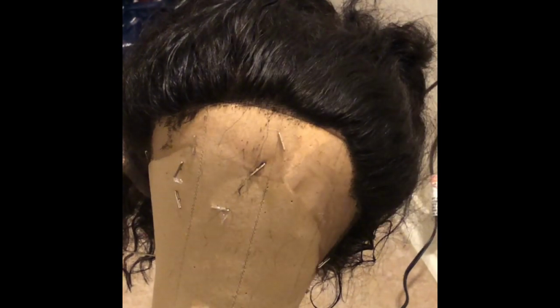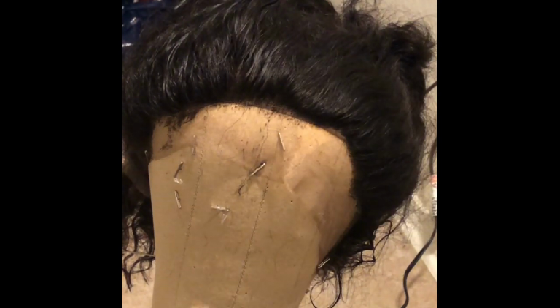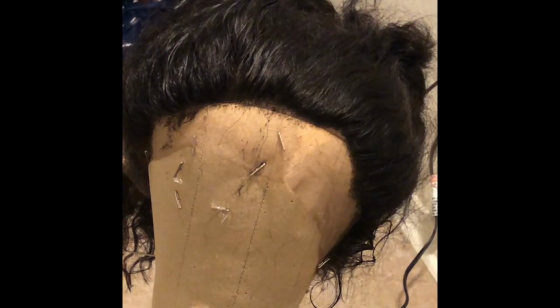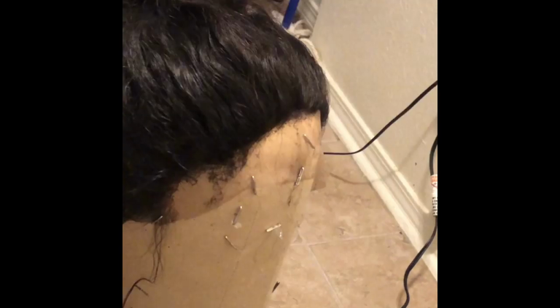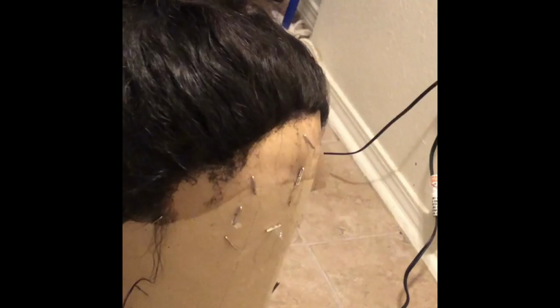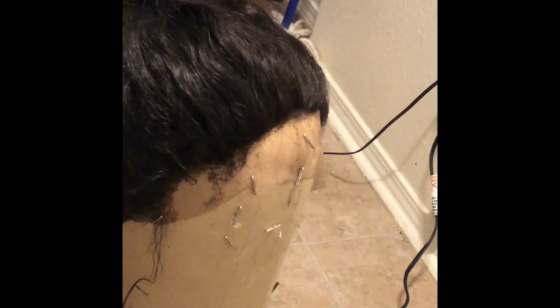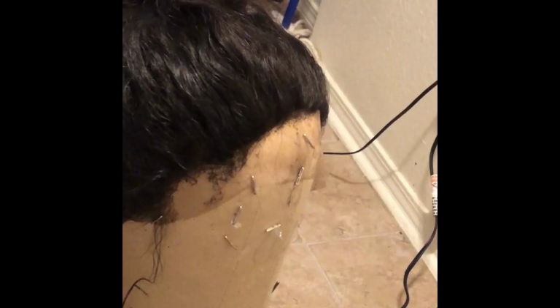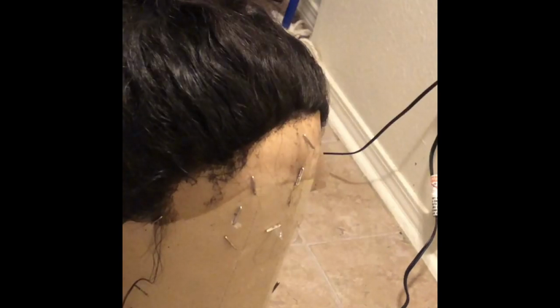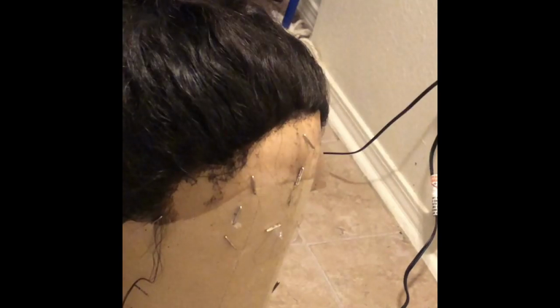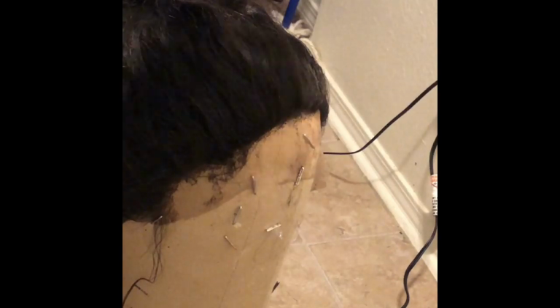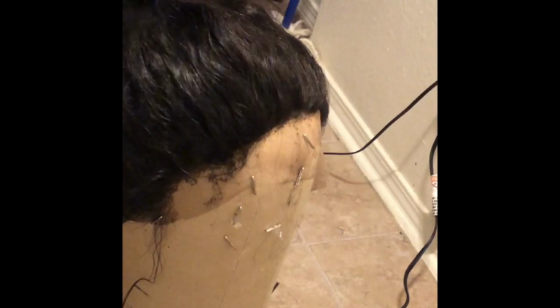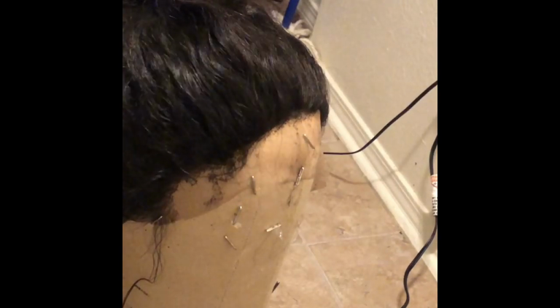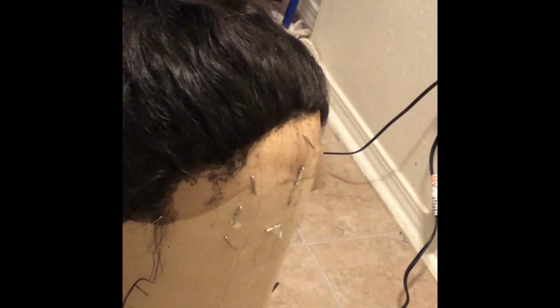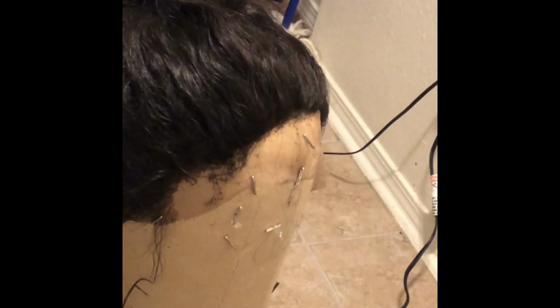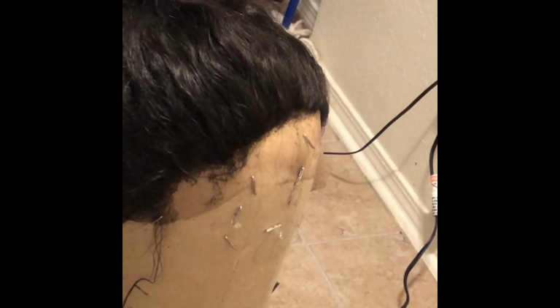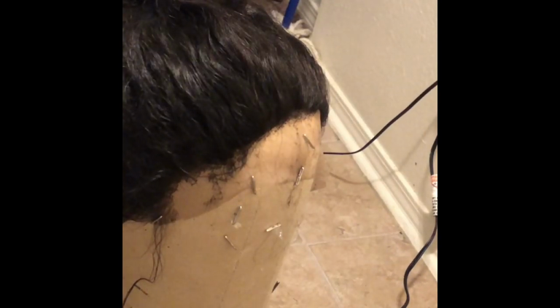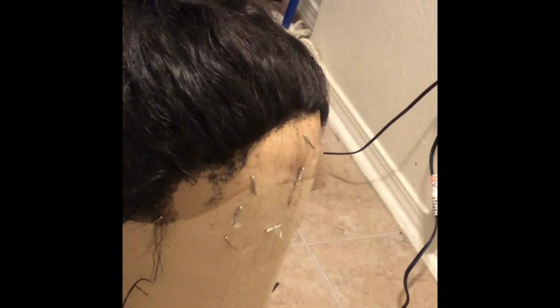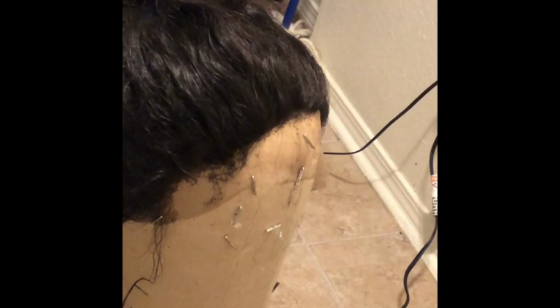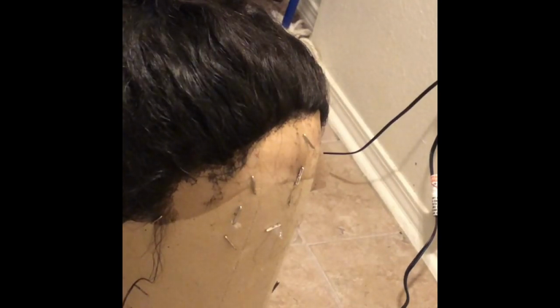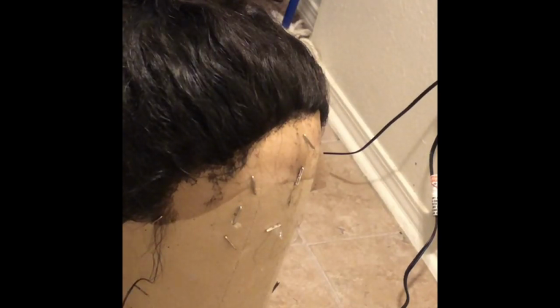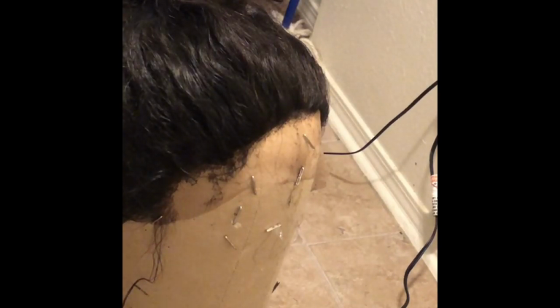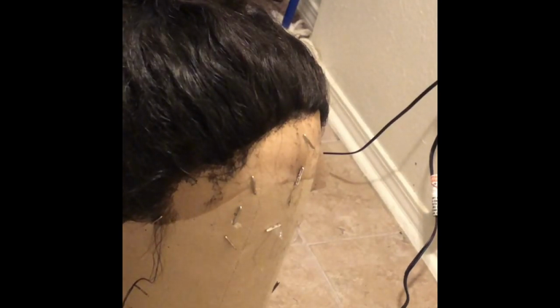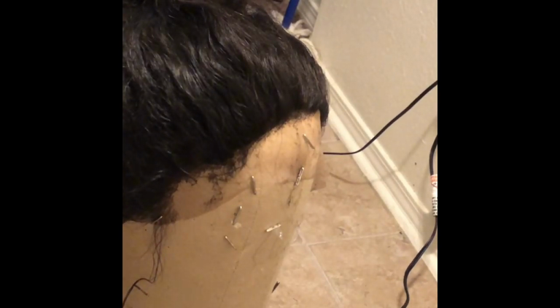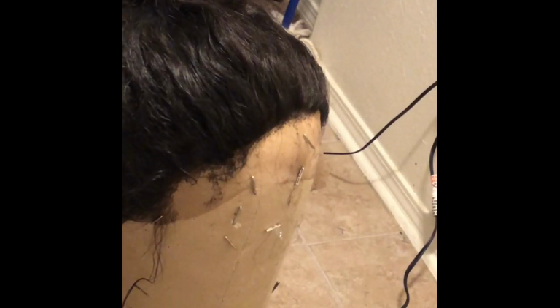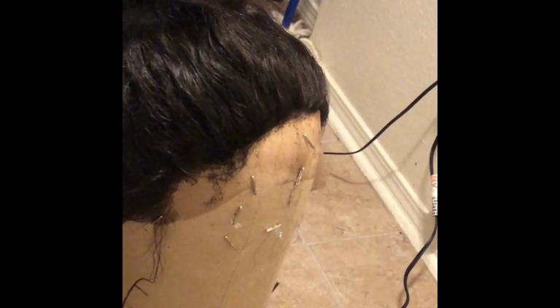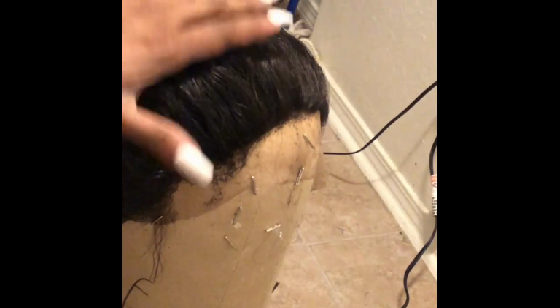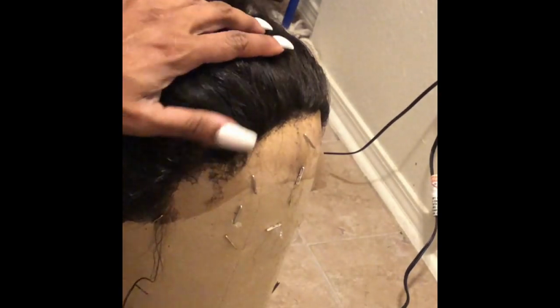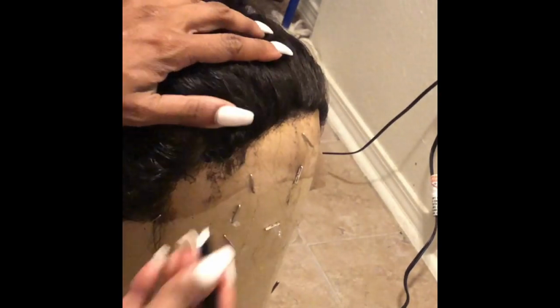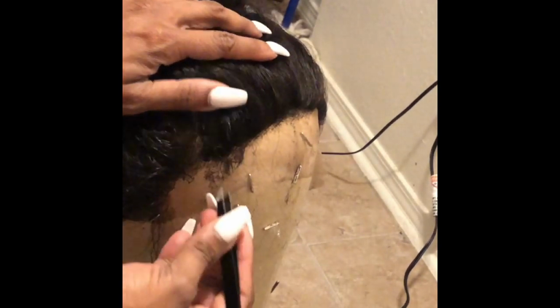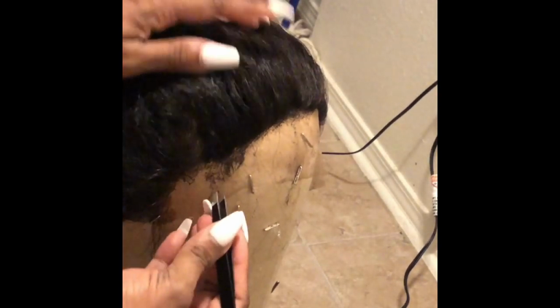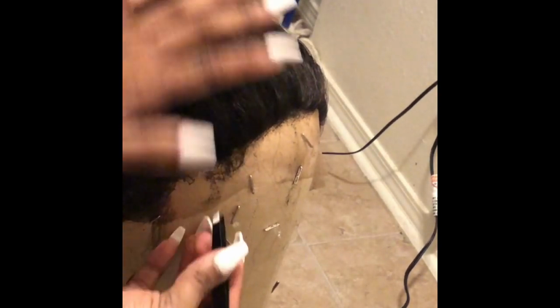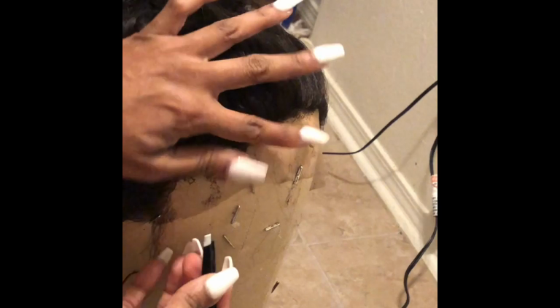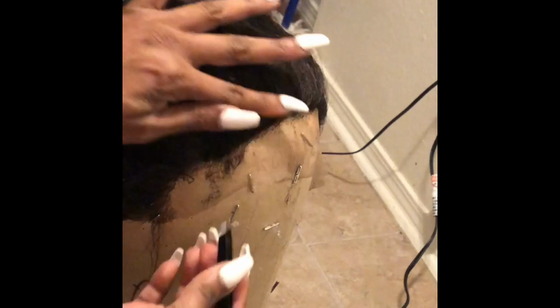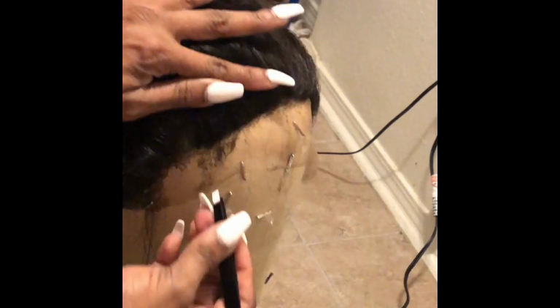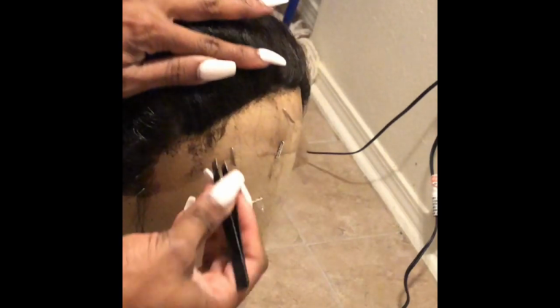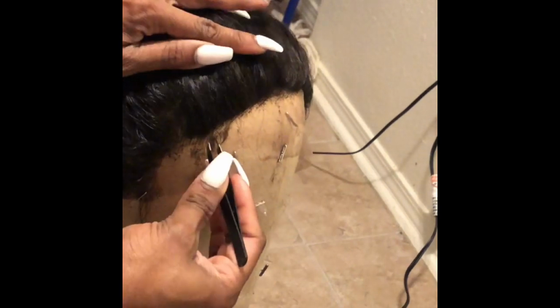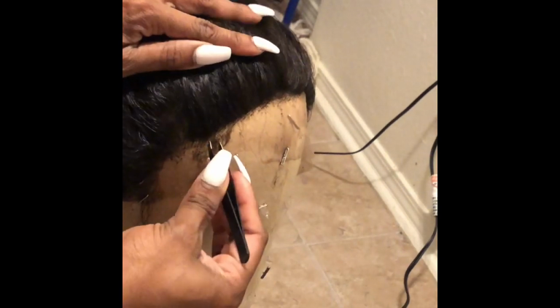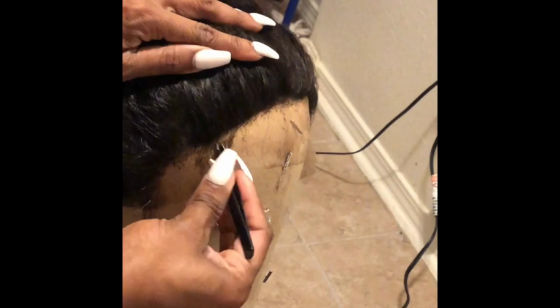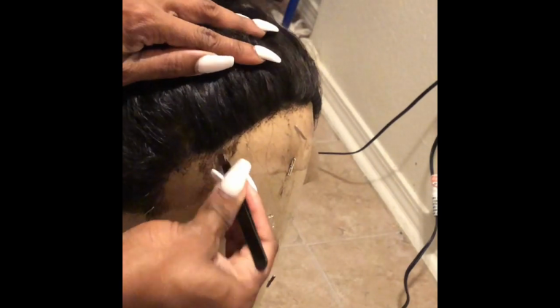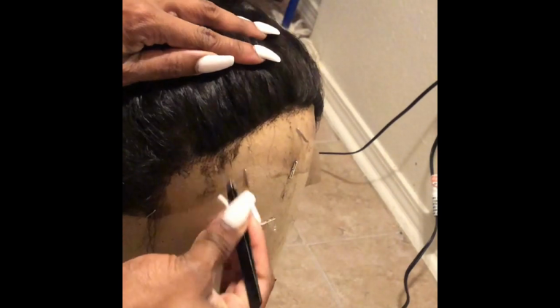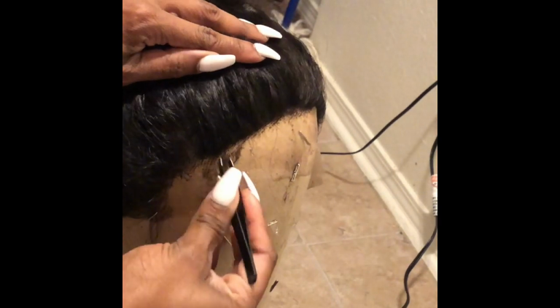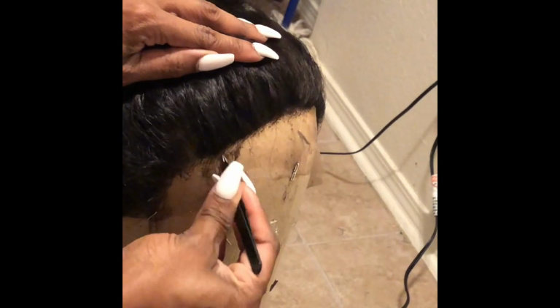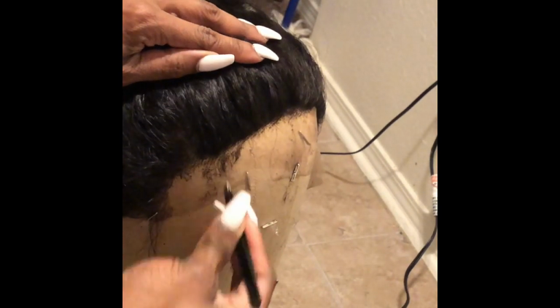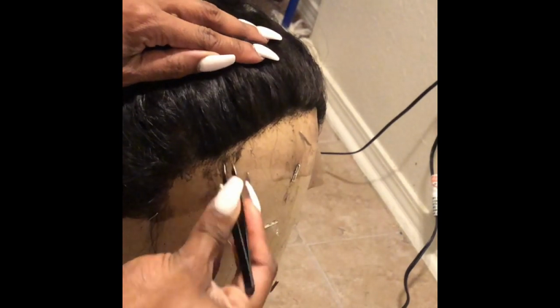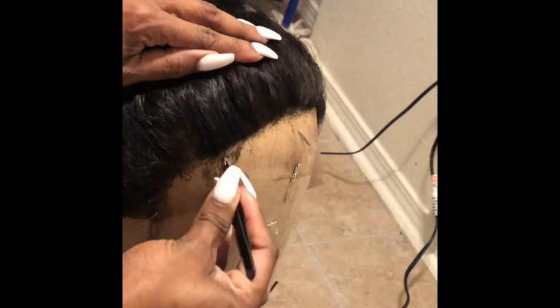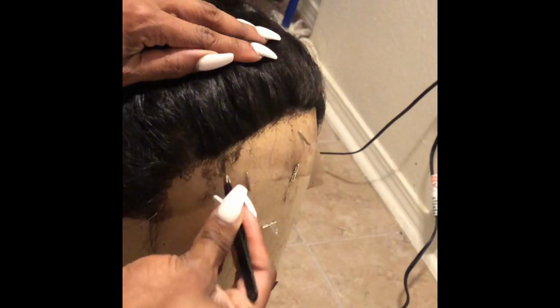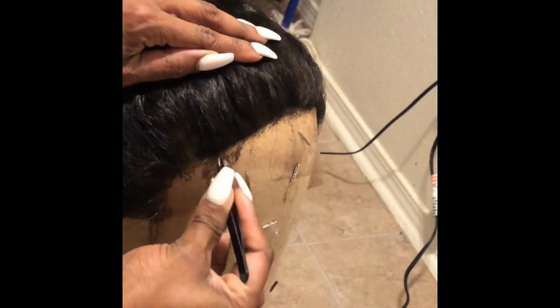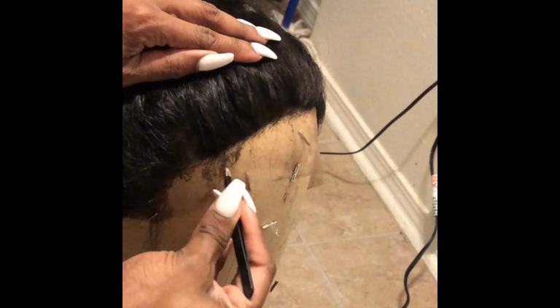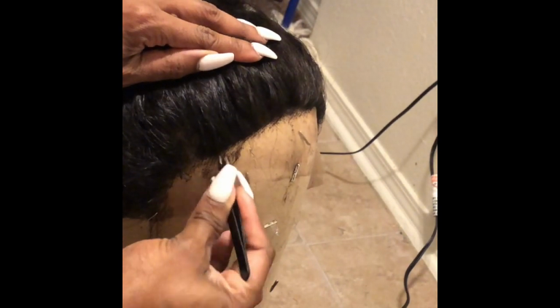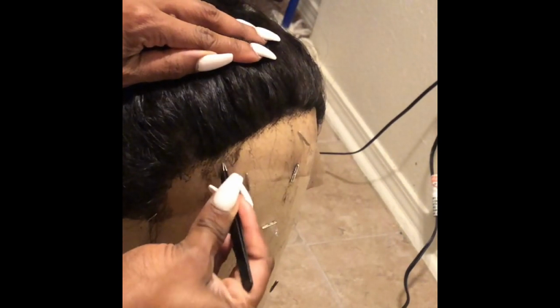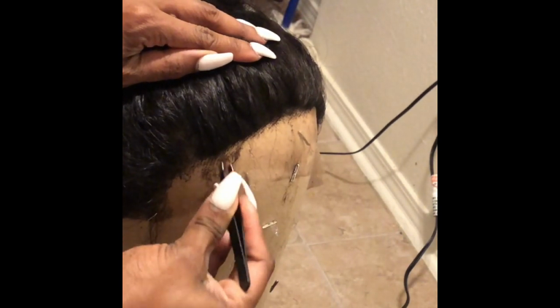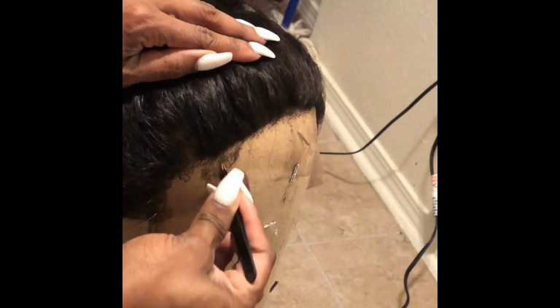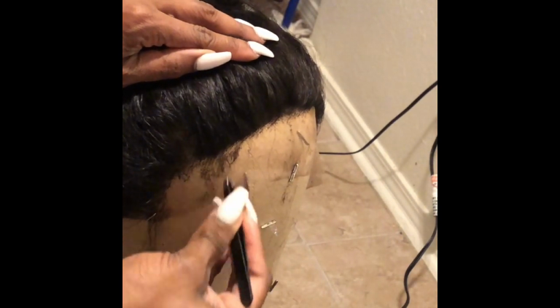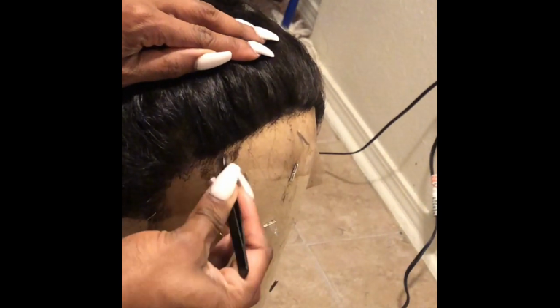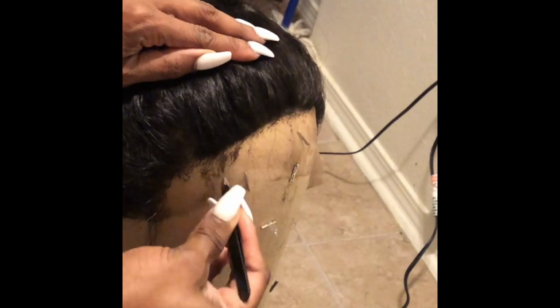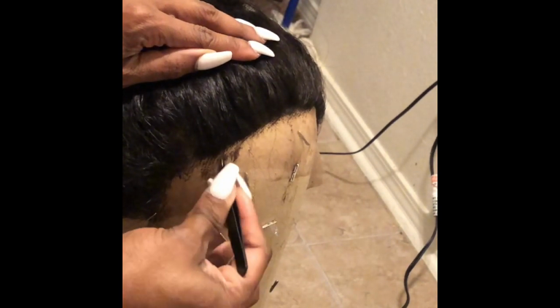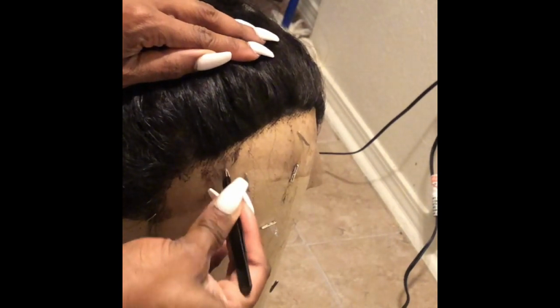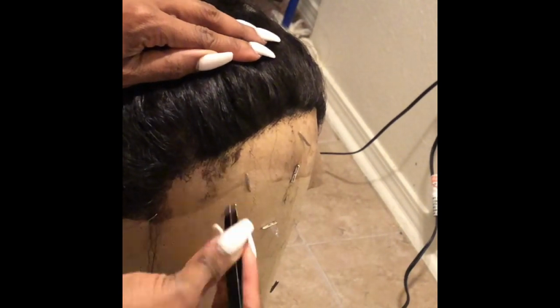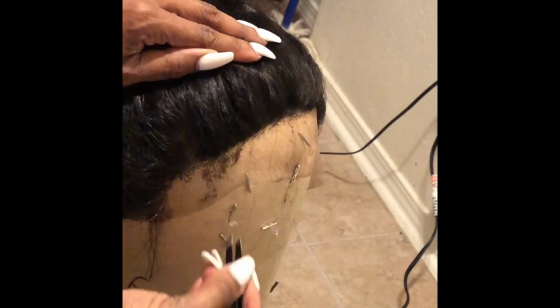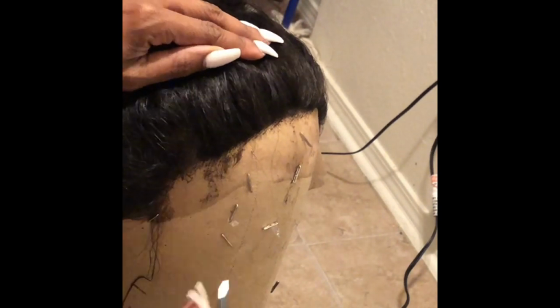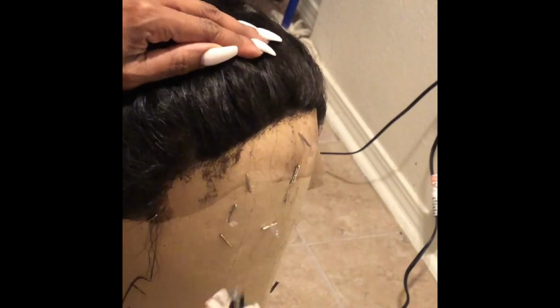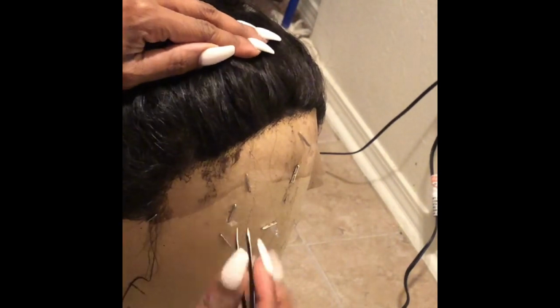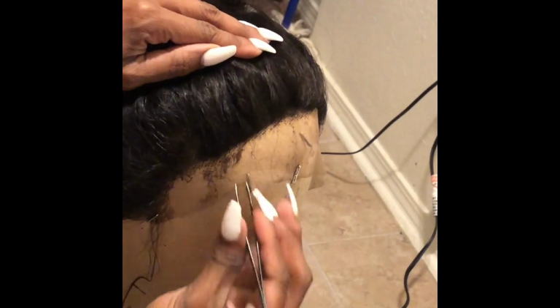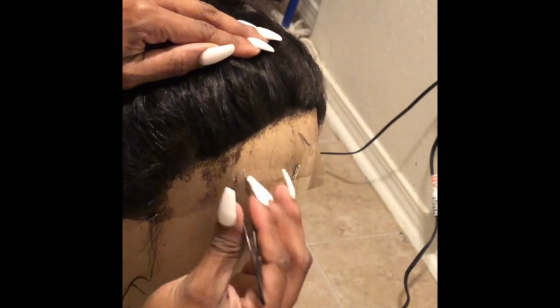That's the best way to get the hair out — instead of plucking it and risking ripping your lace and doing all of that.